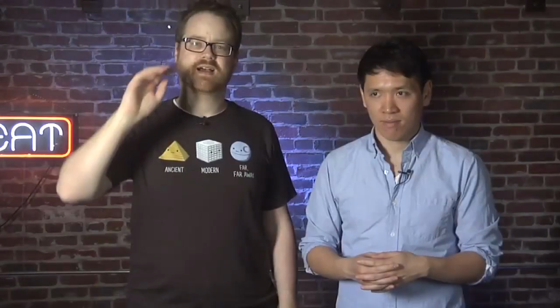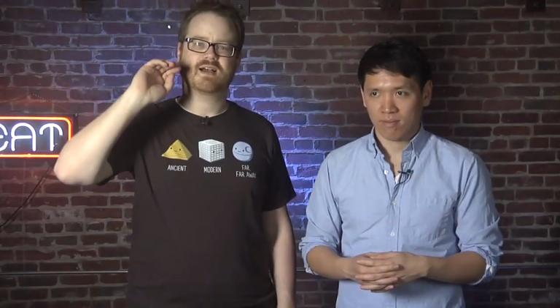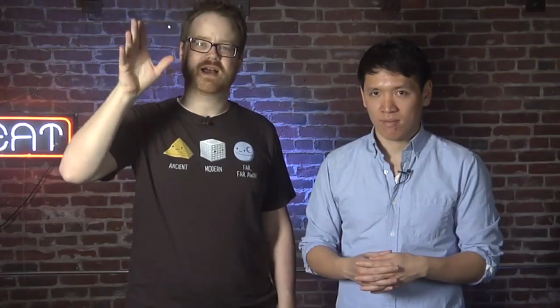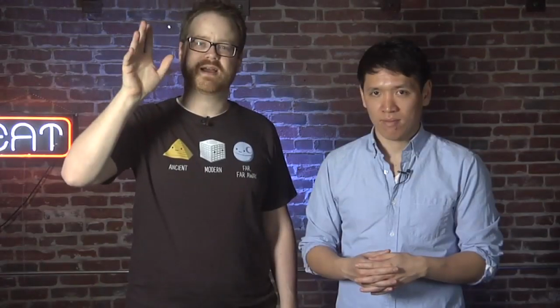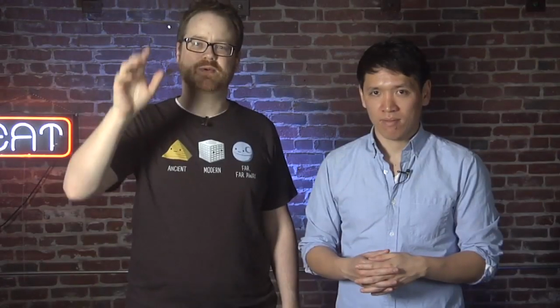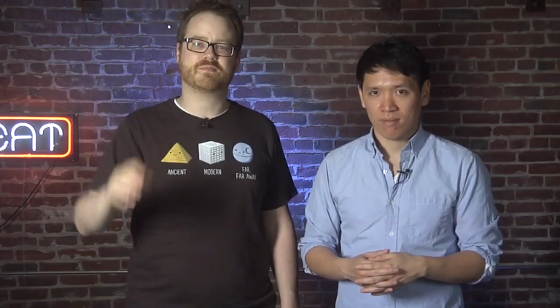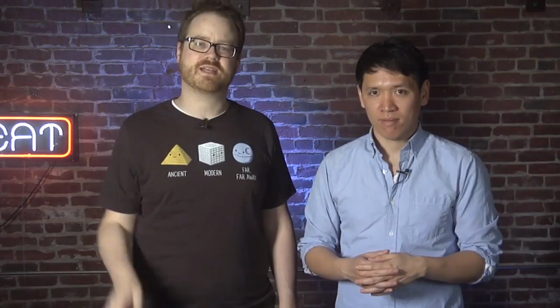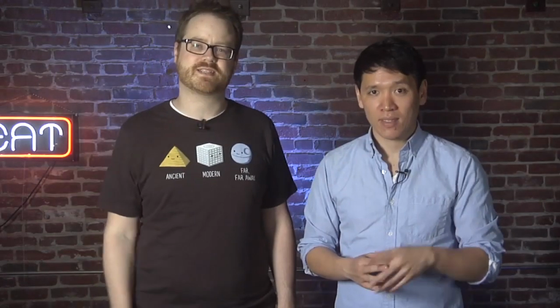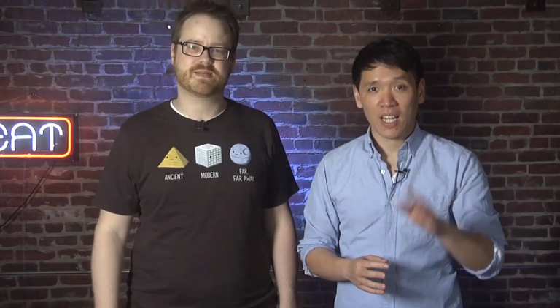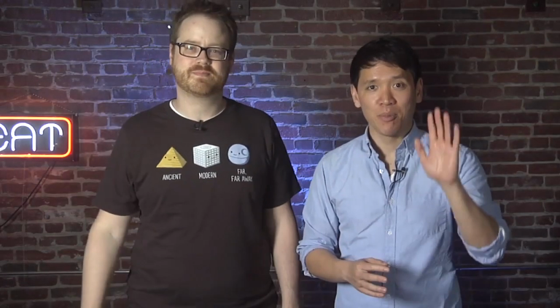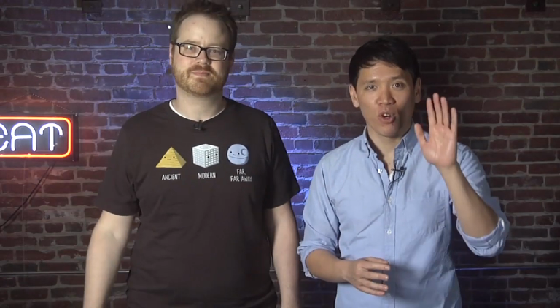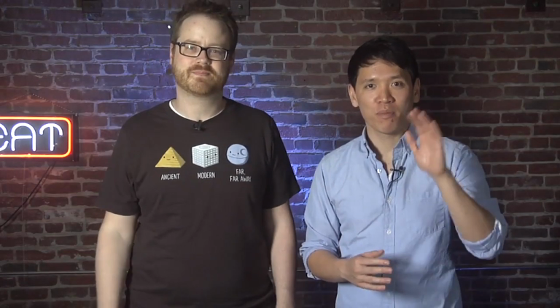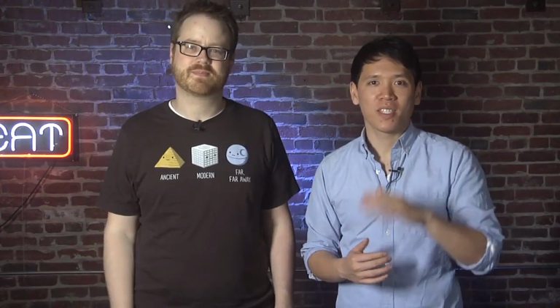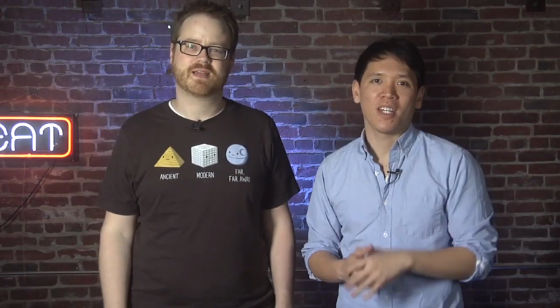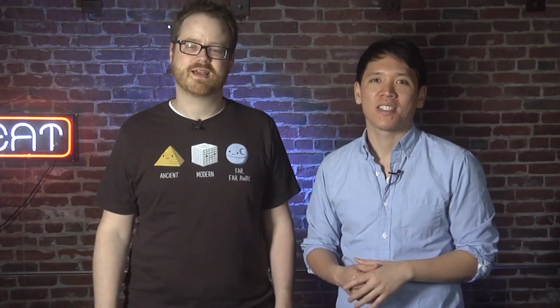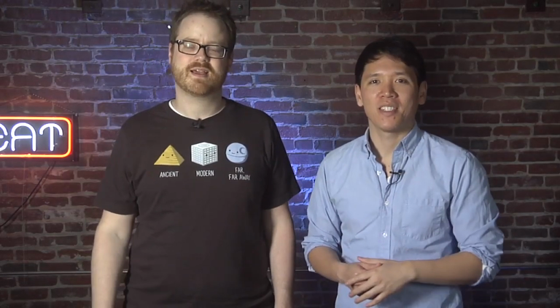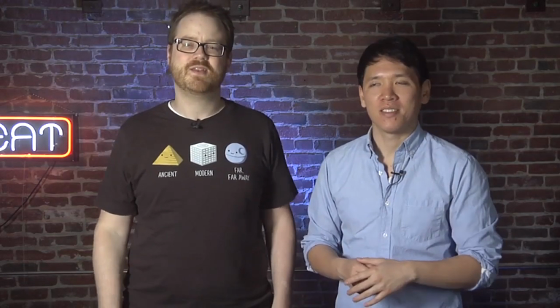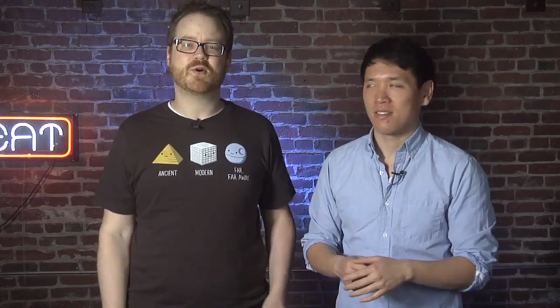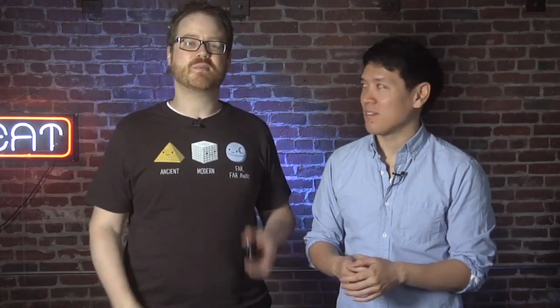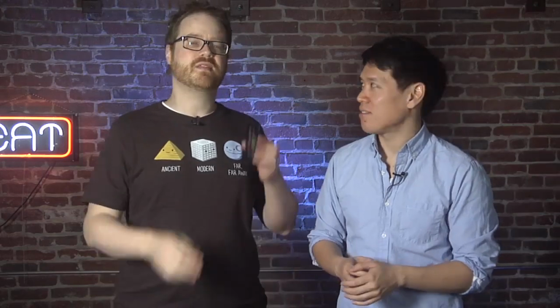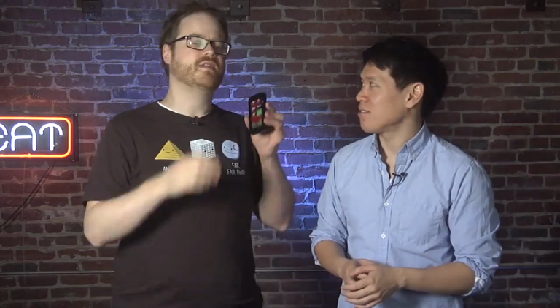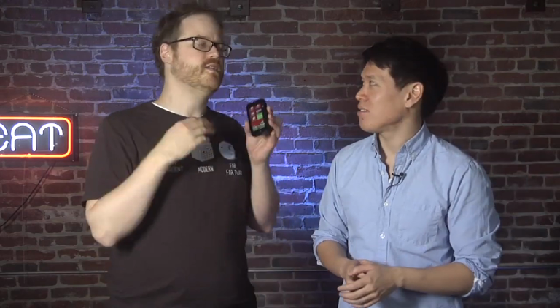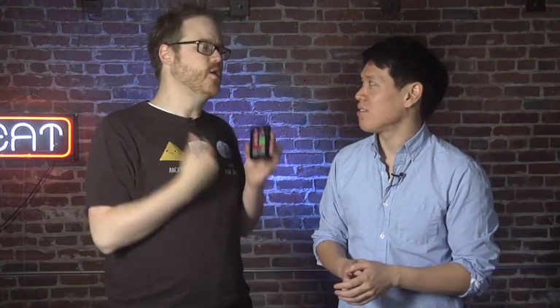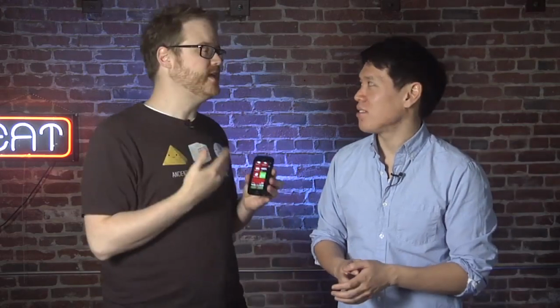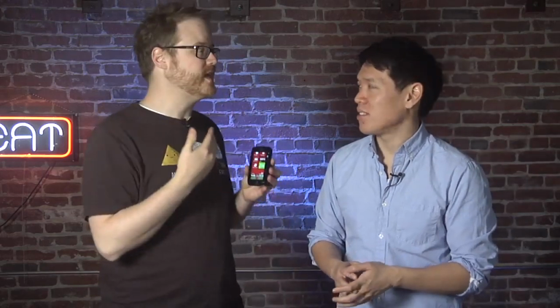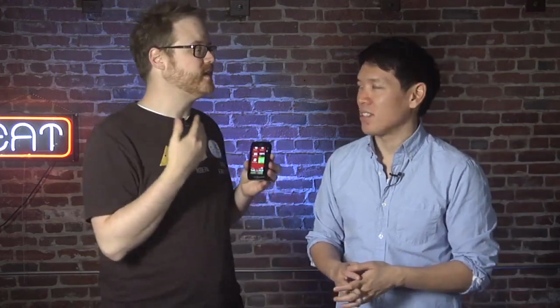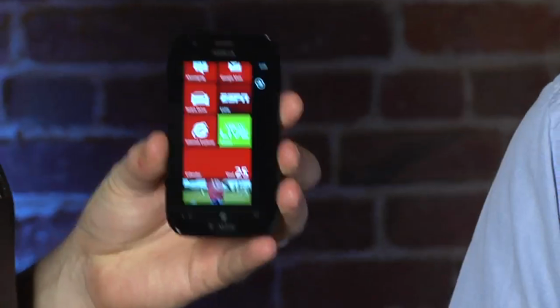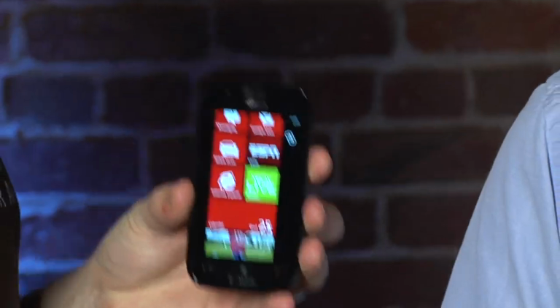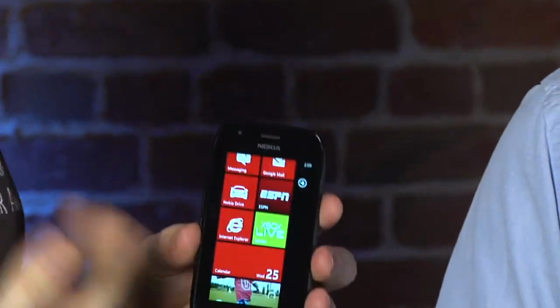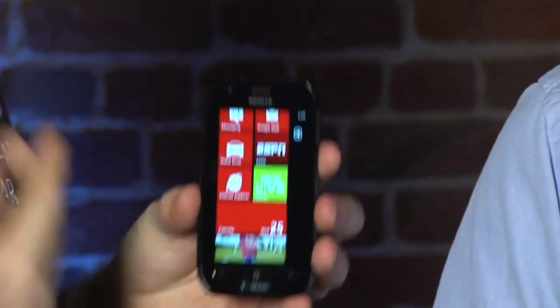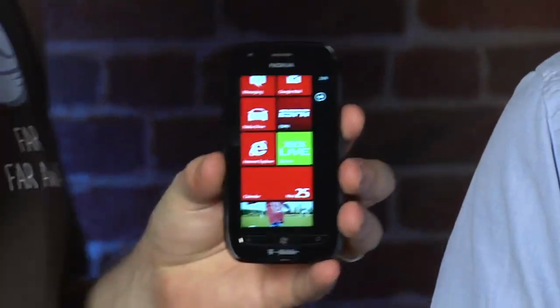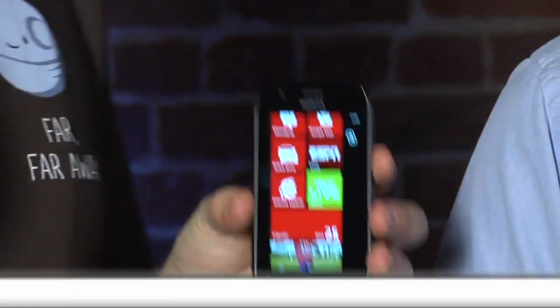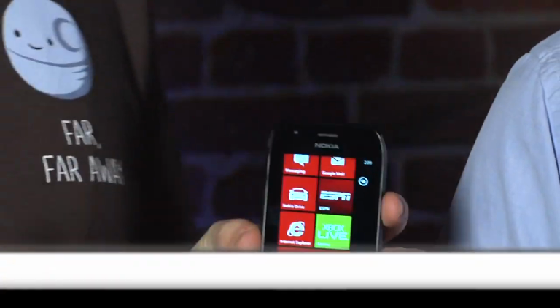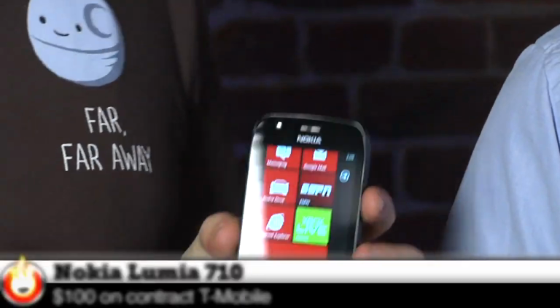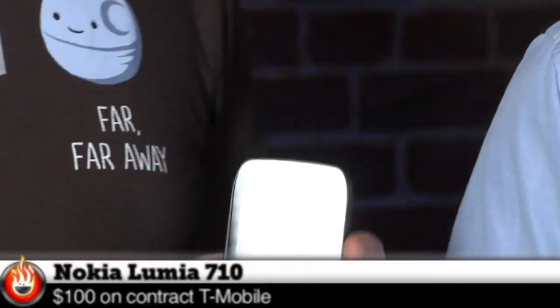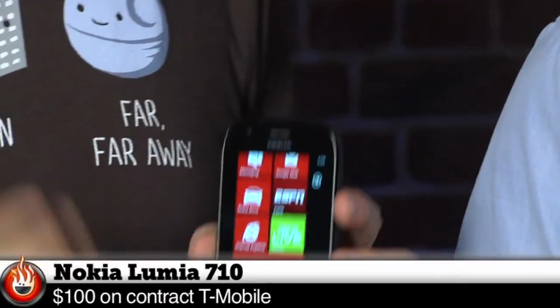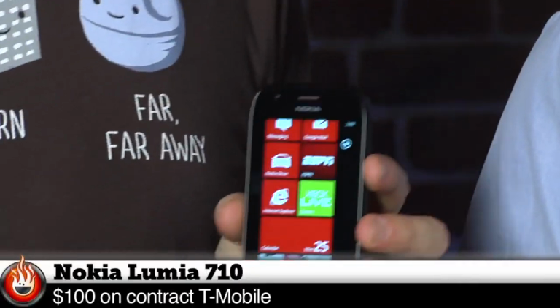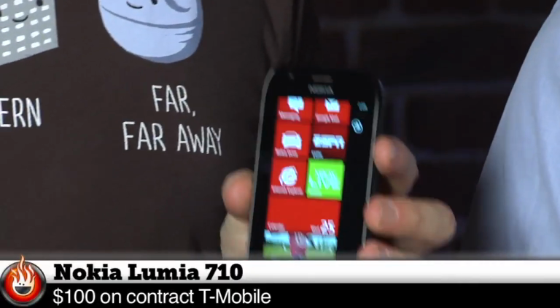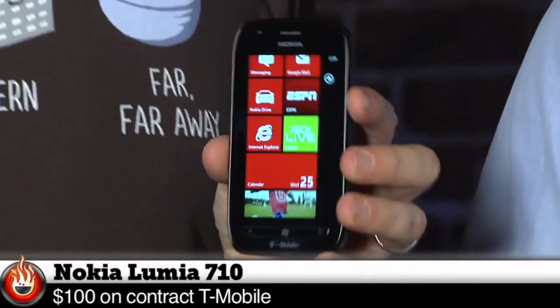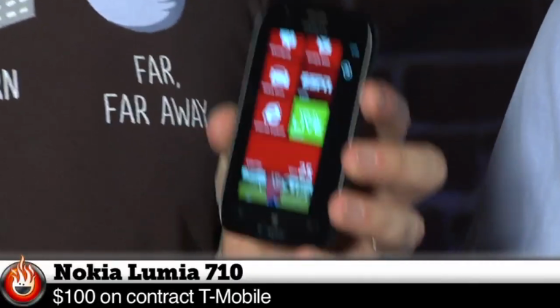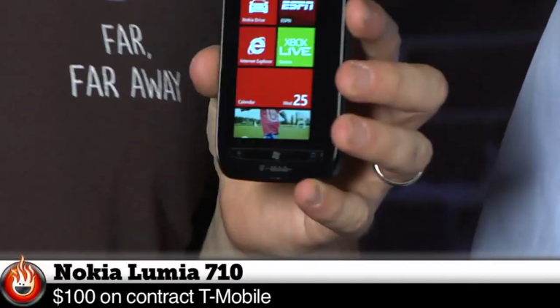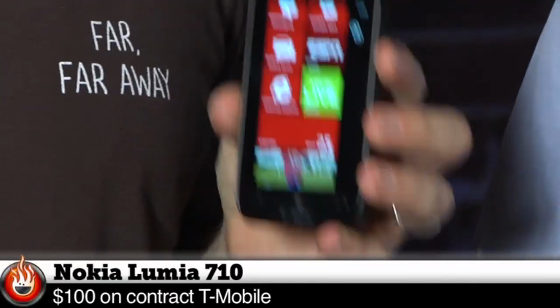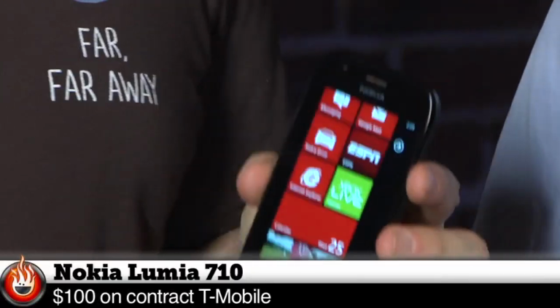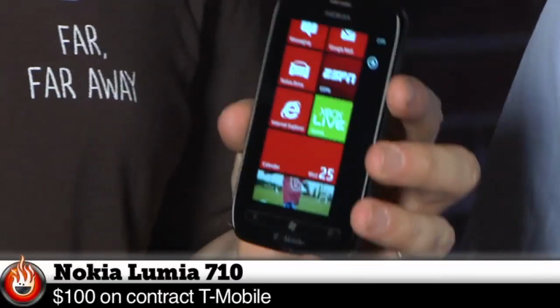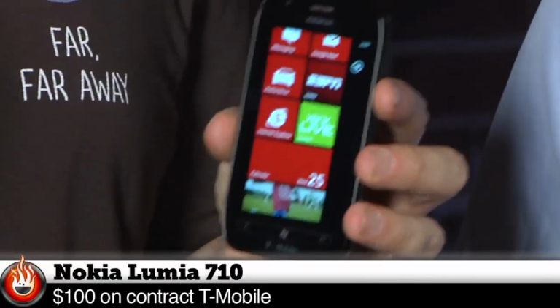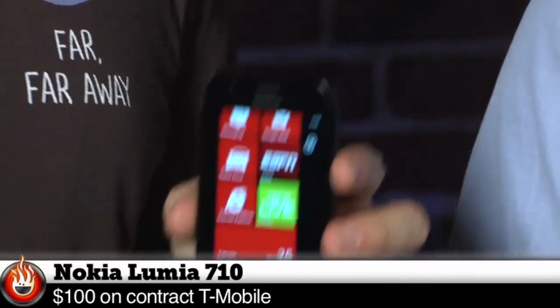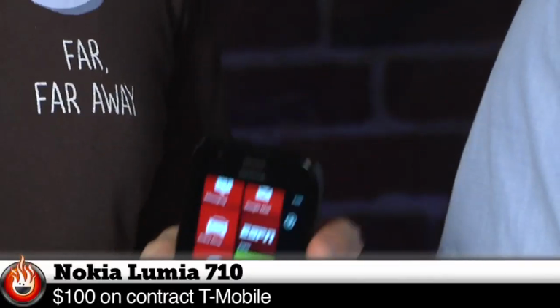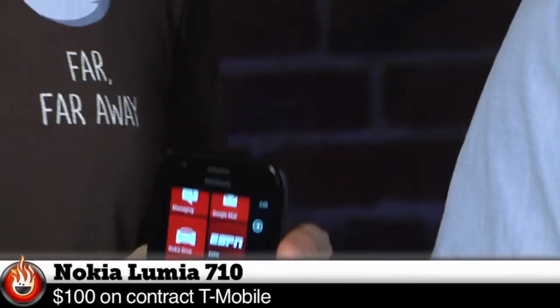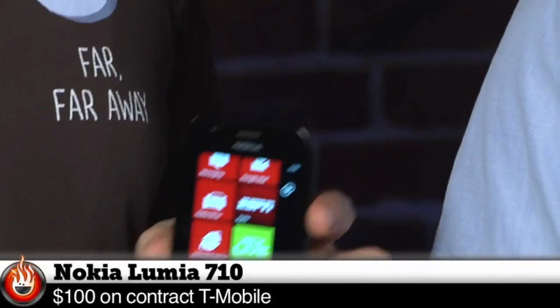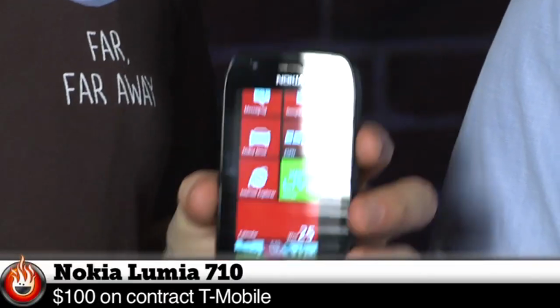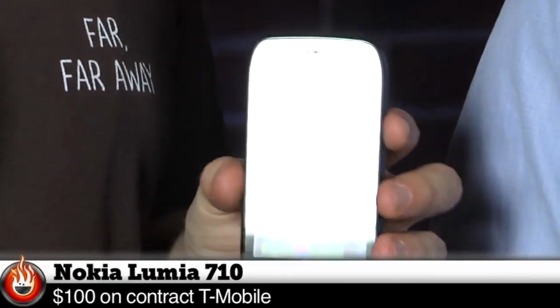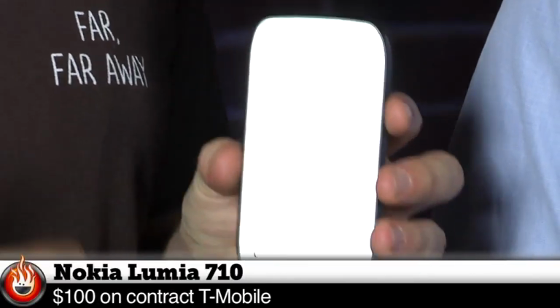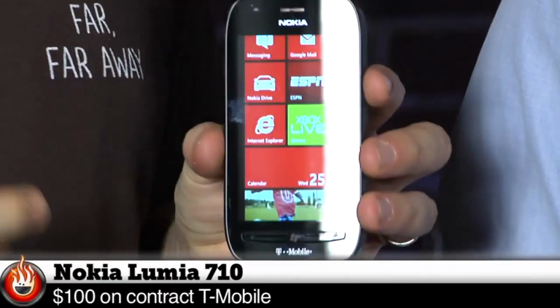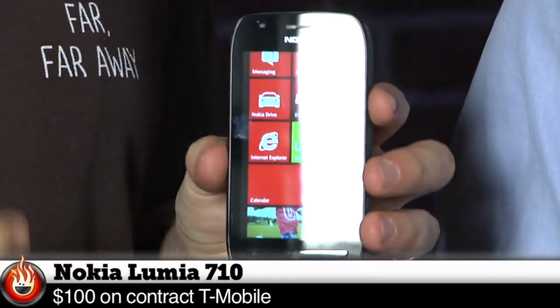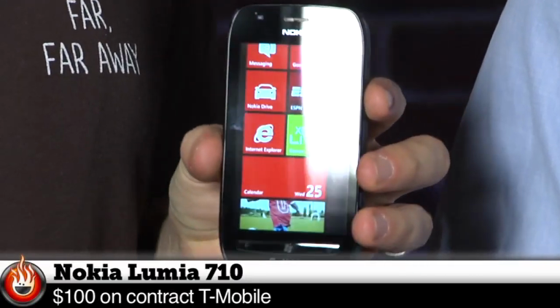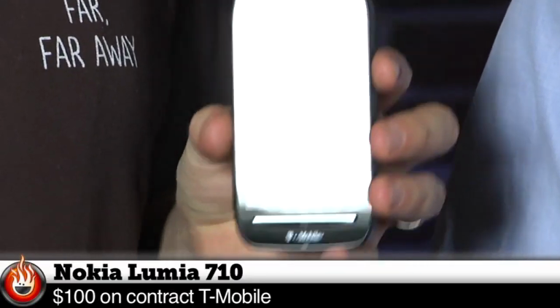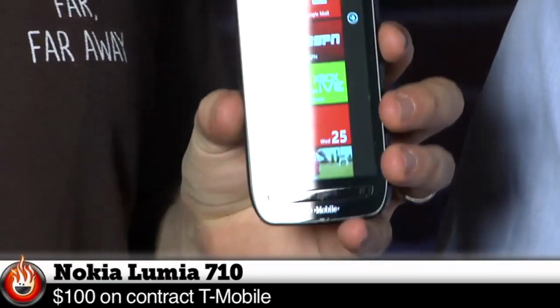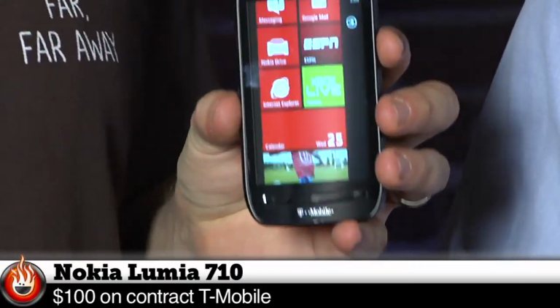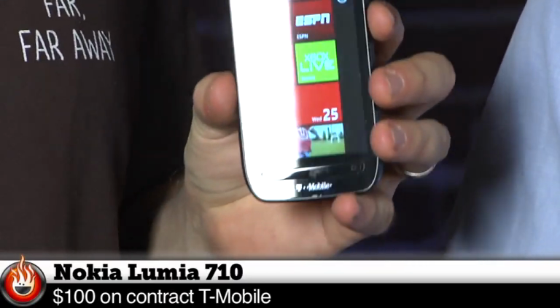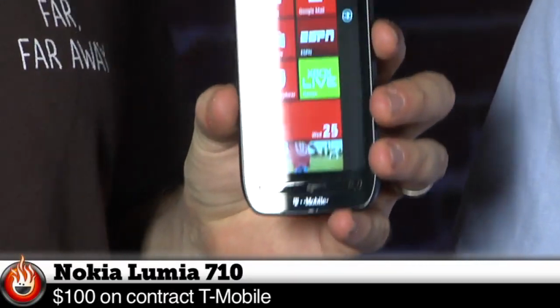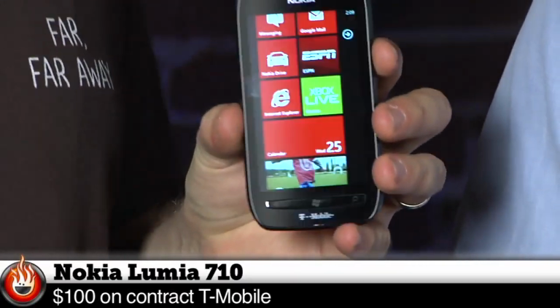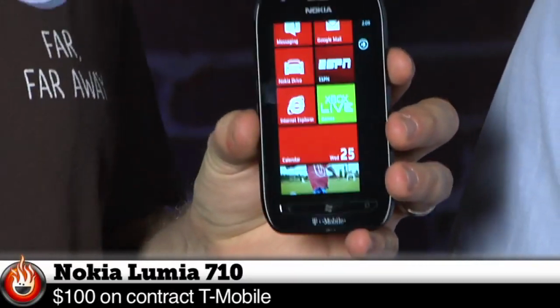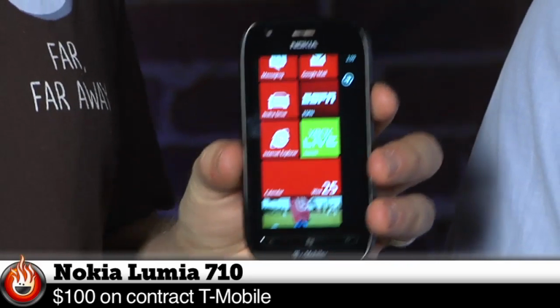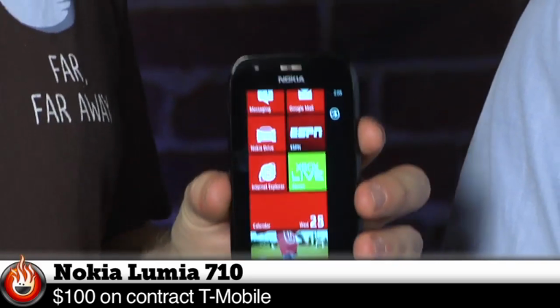Hi, I'm Will from Tested. I'm Norm from Tested. The Nokia Lumia 710 is the first Windows Phone that's available in the United States on contract.